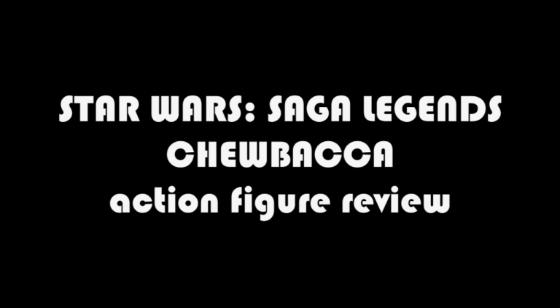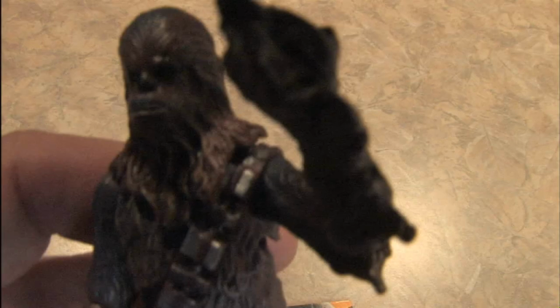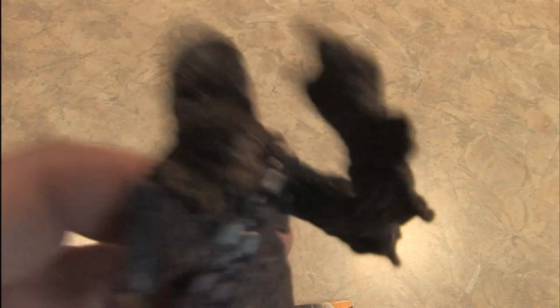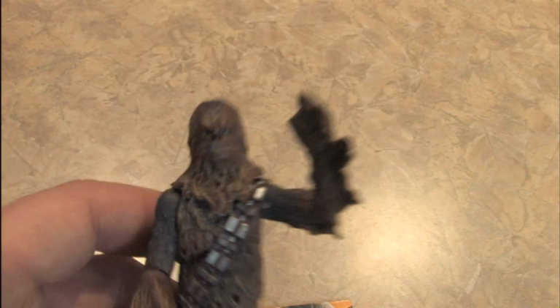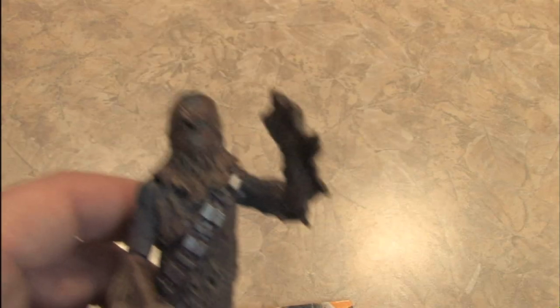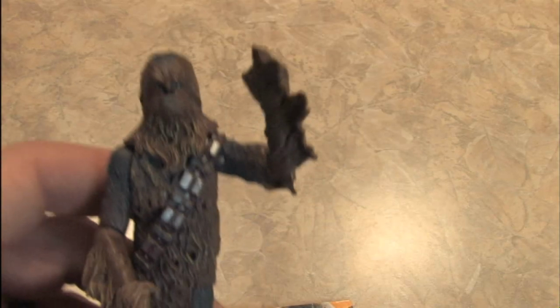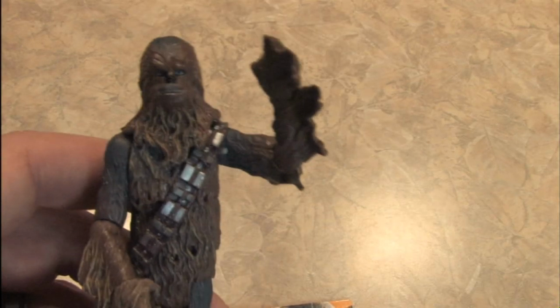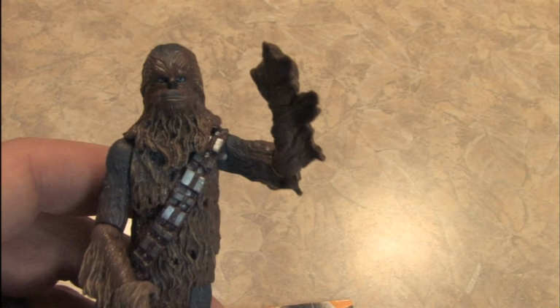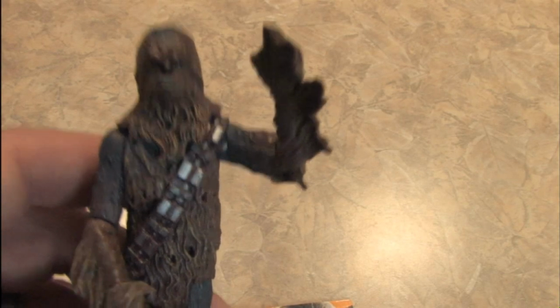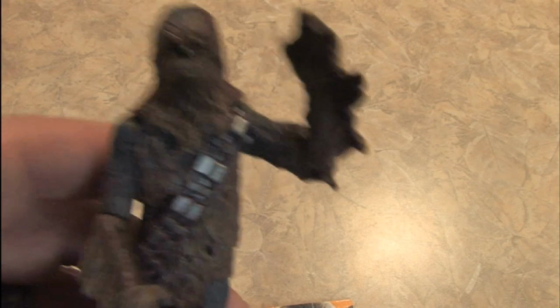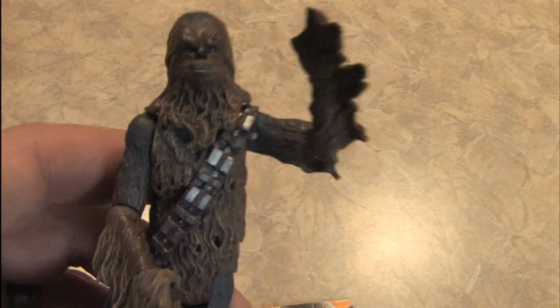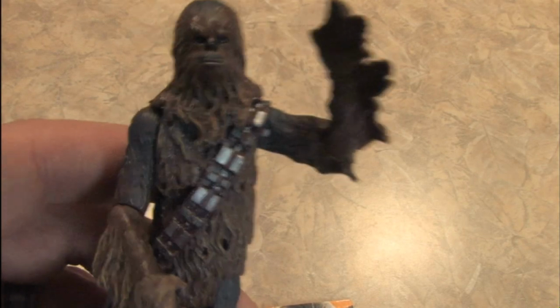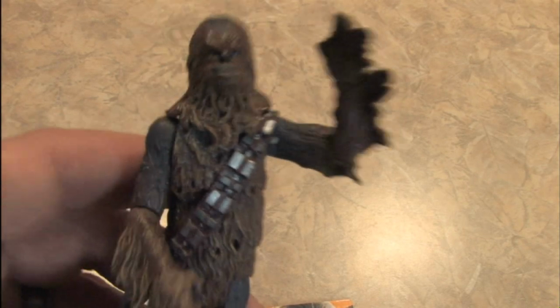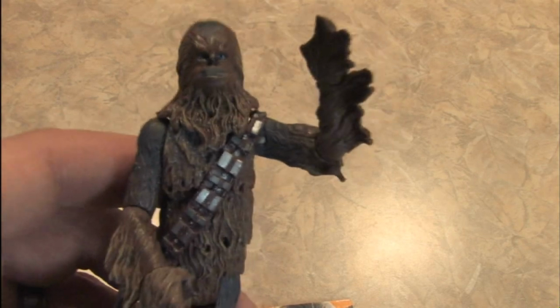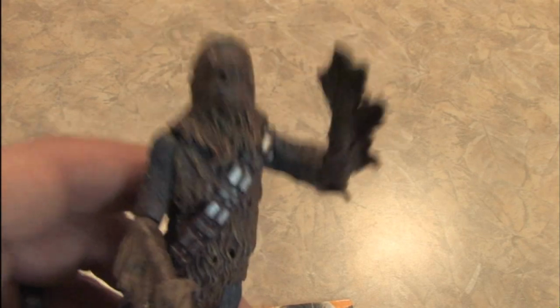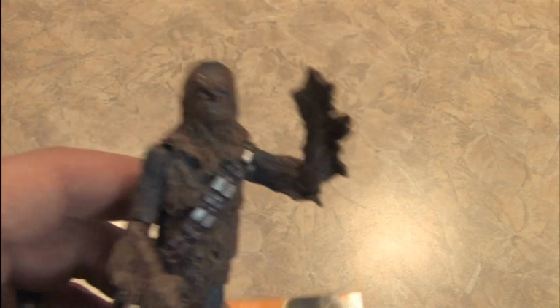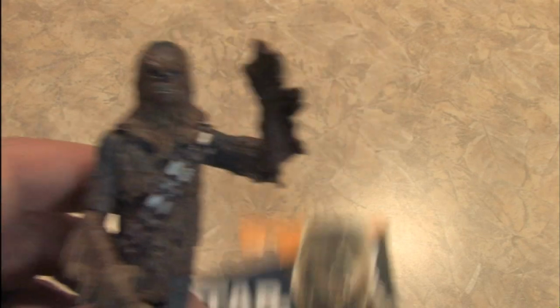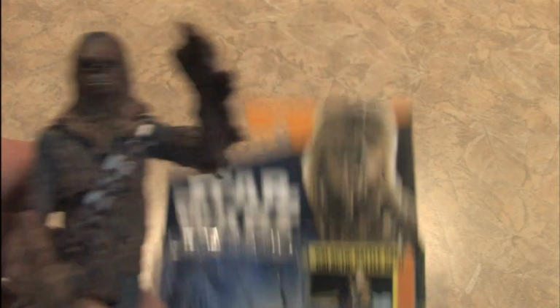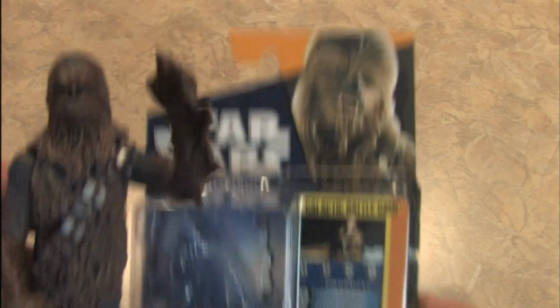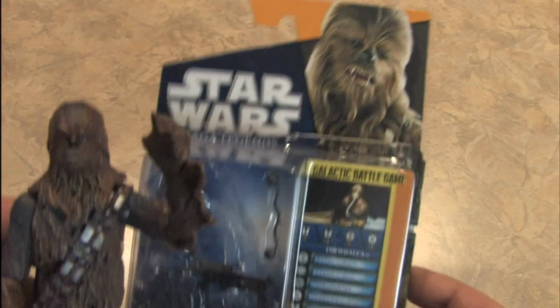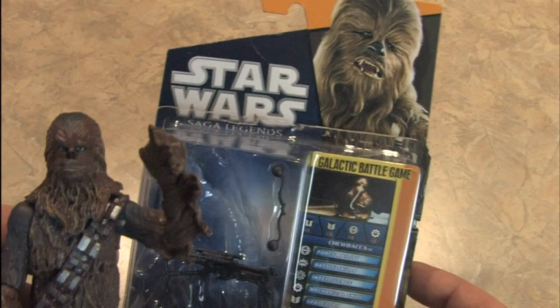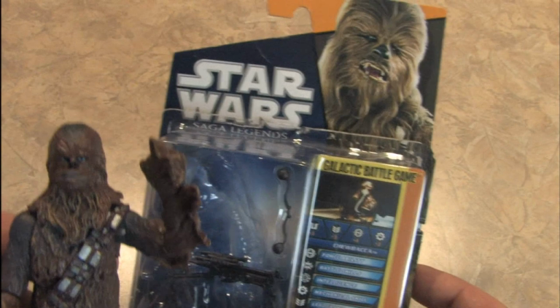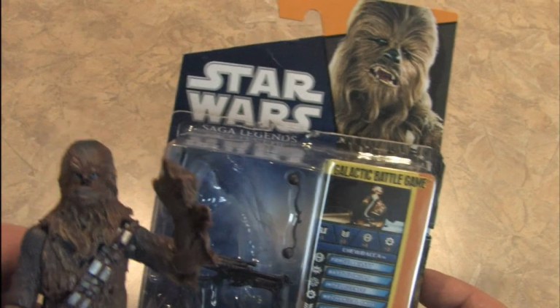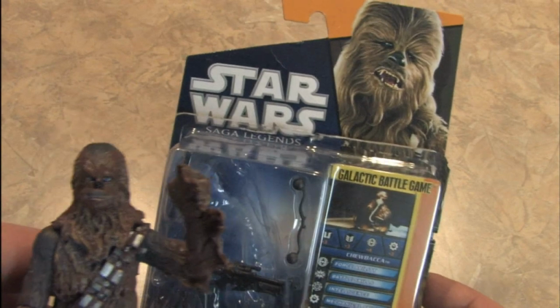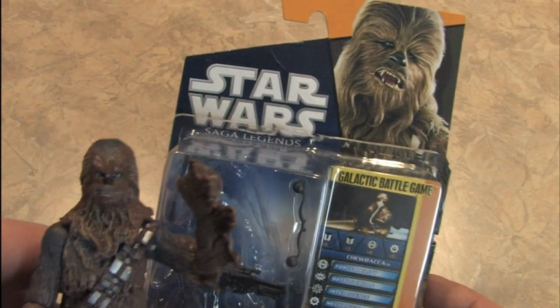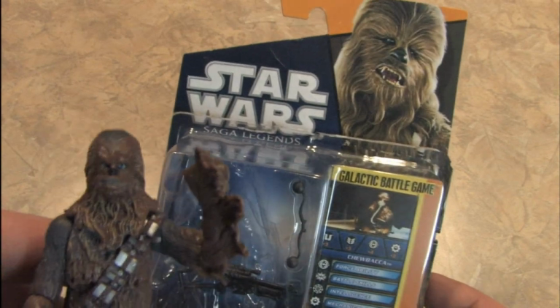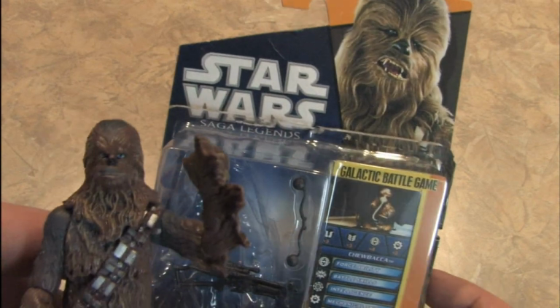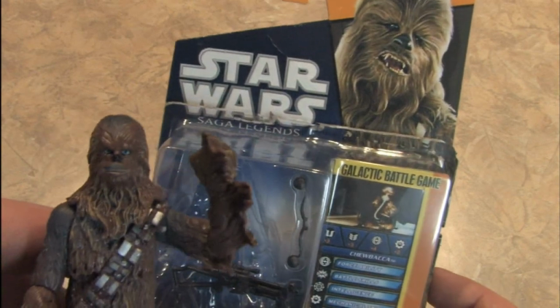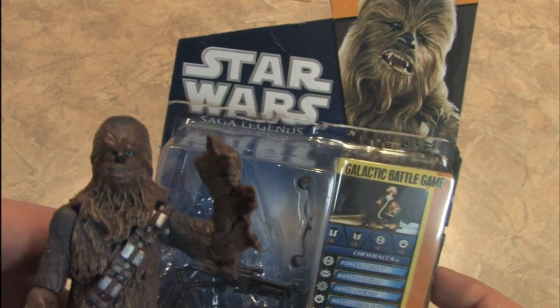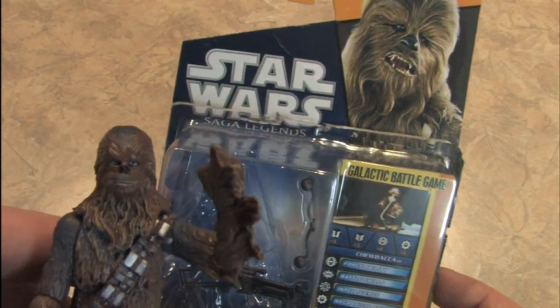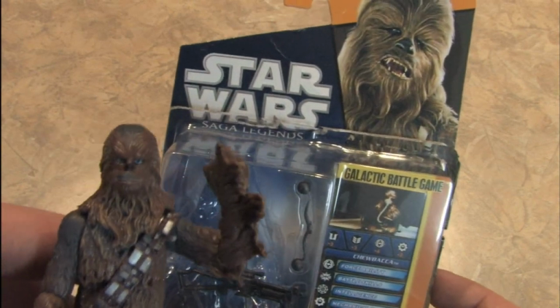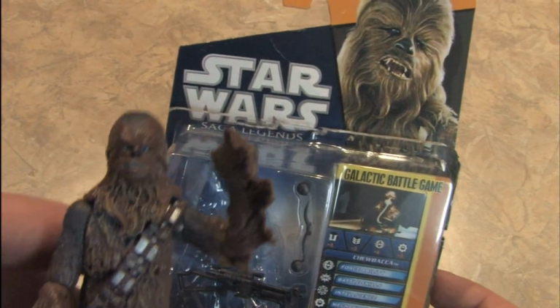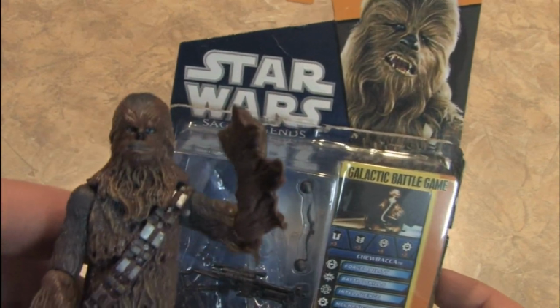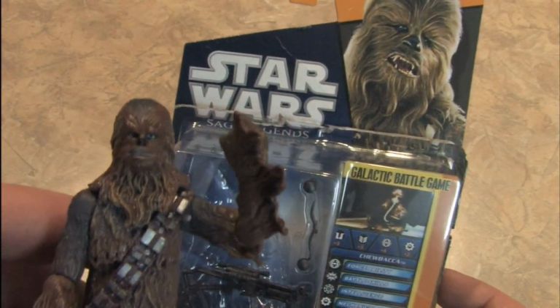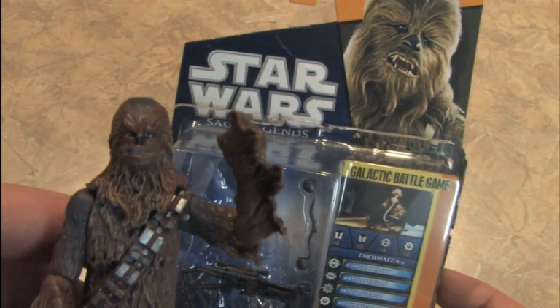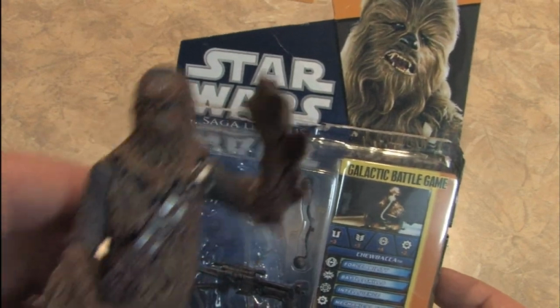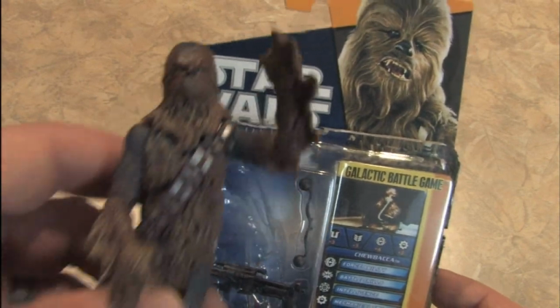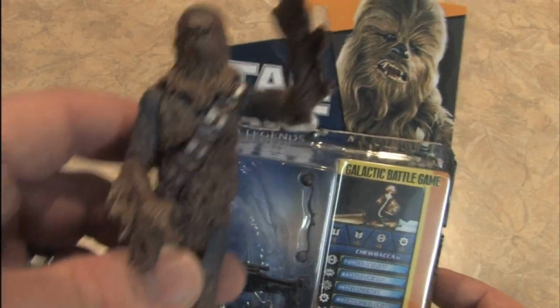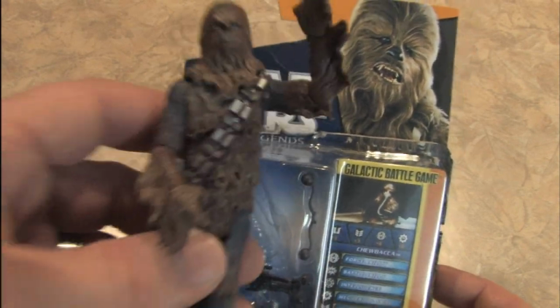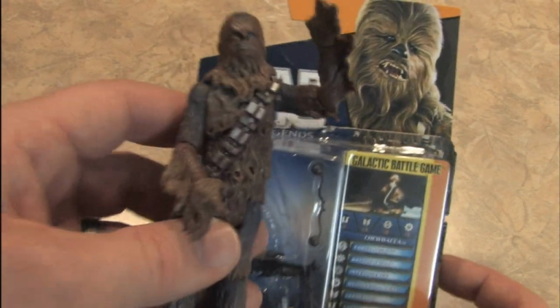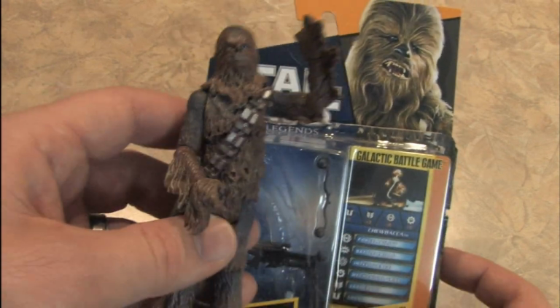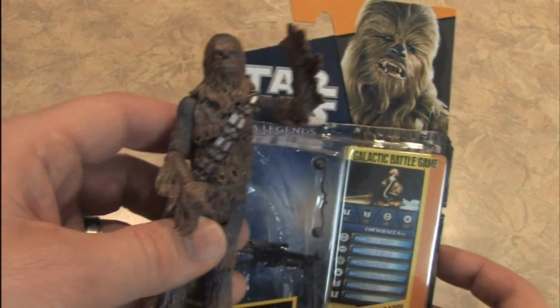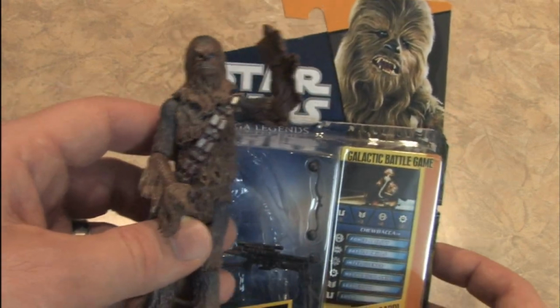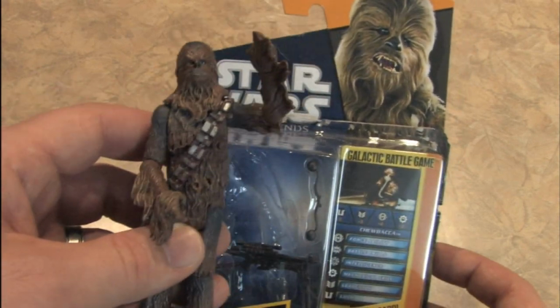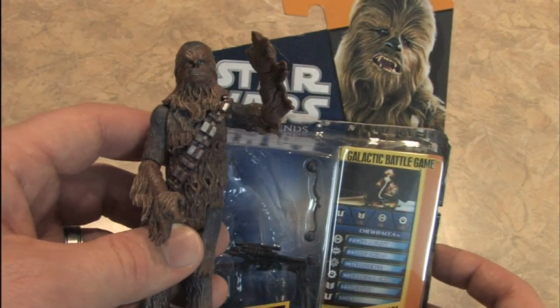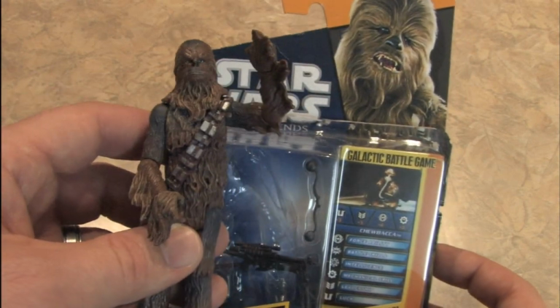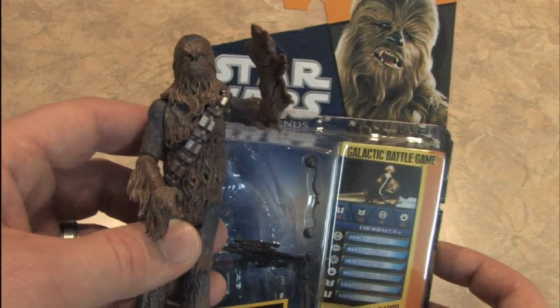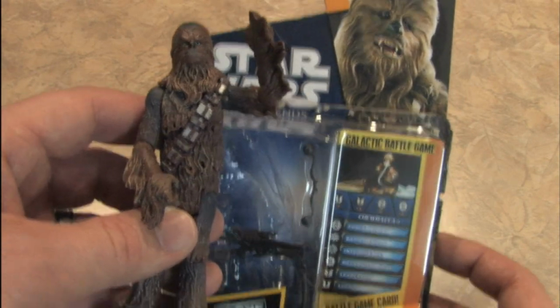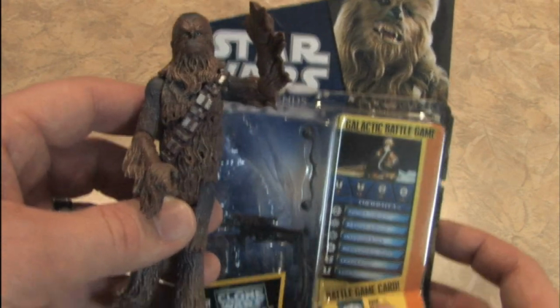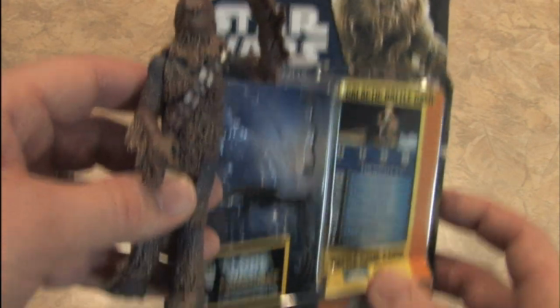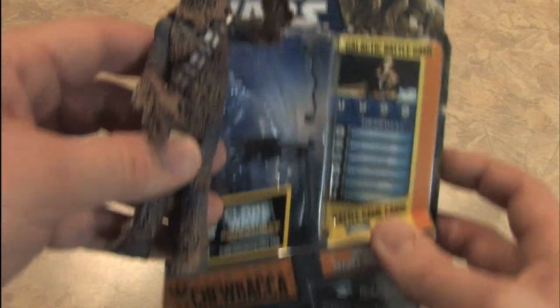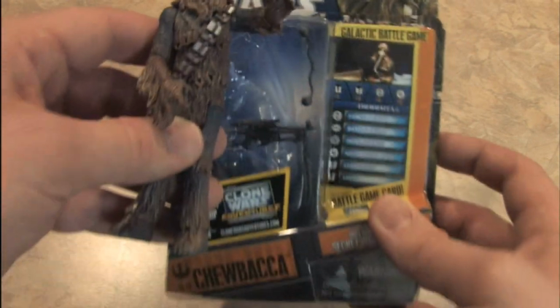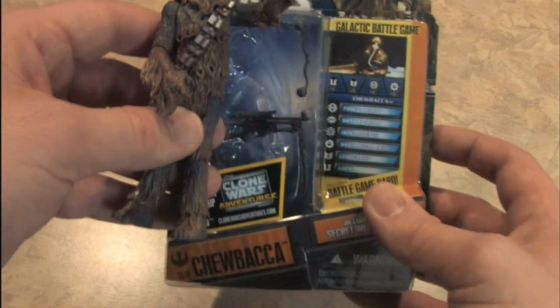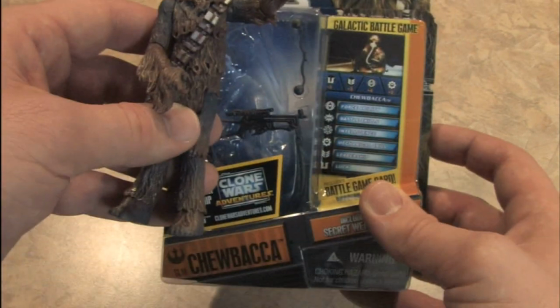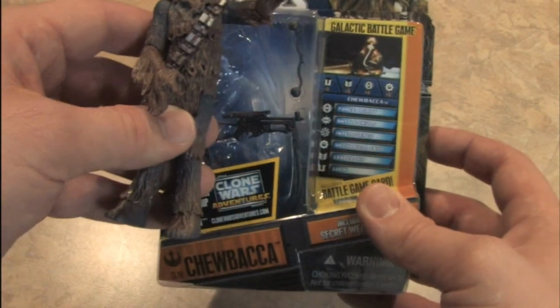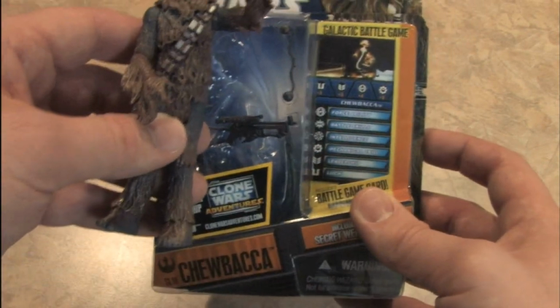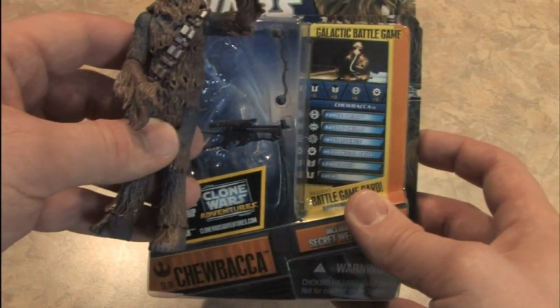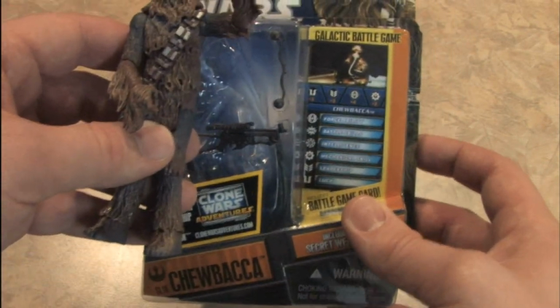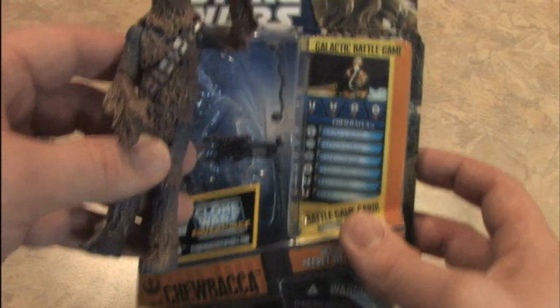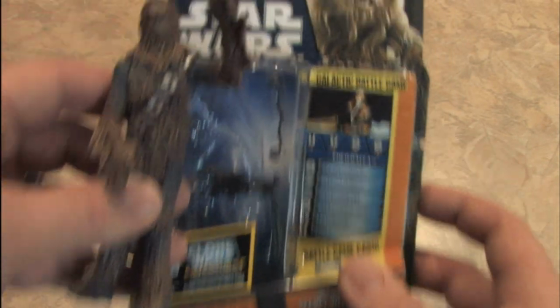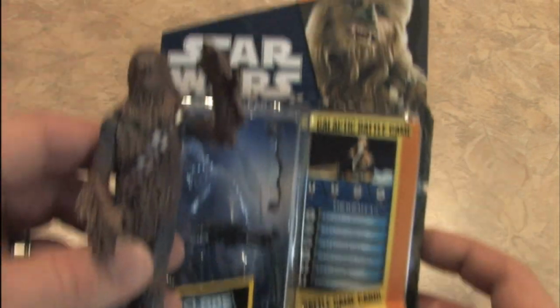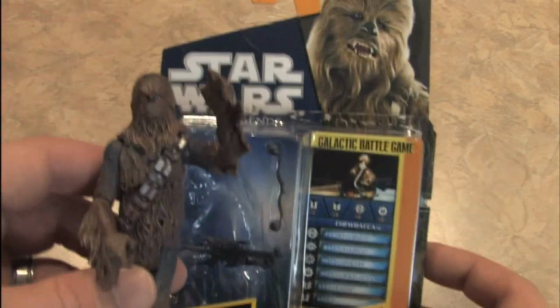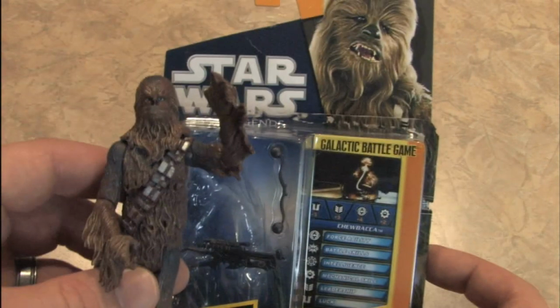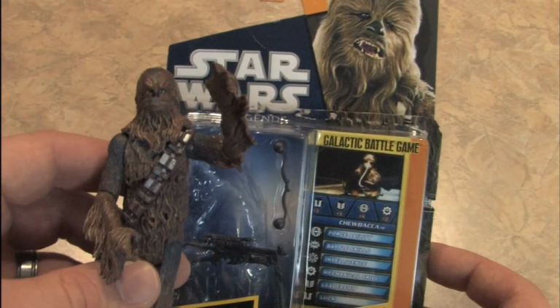Fight the Power, it's Chewbacca, part of the Star Wars Saga Legends series from Hasbro.